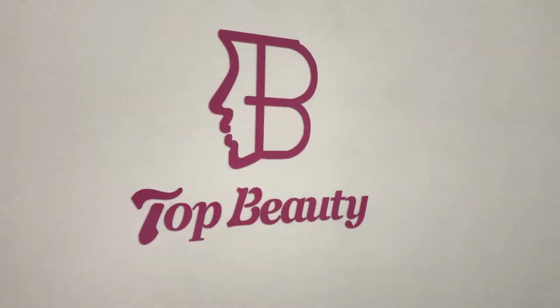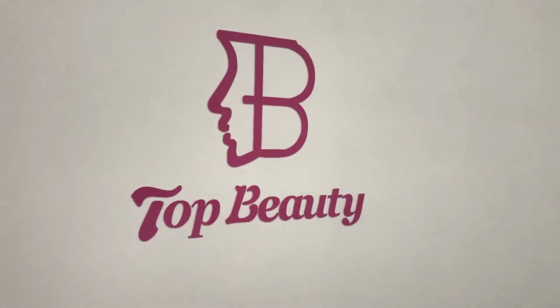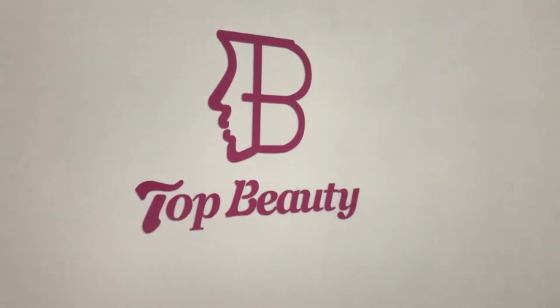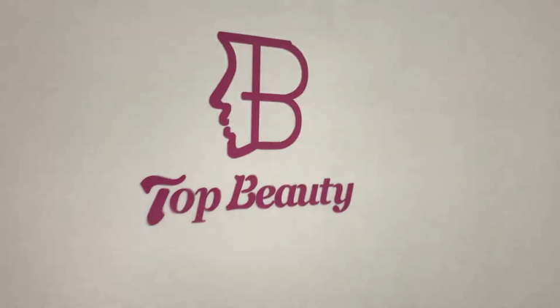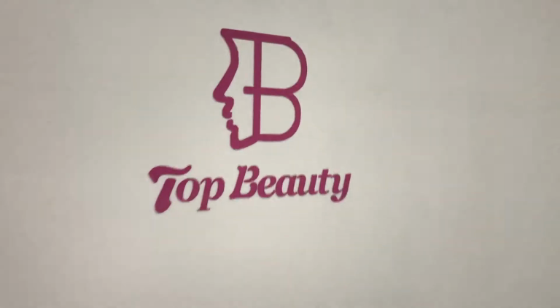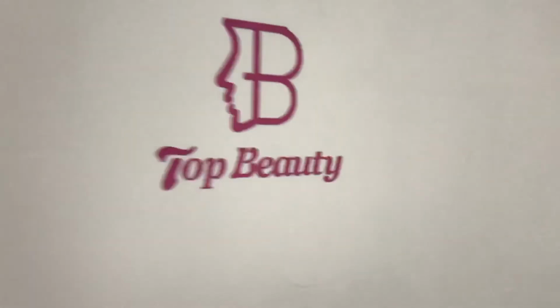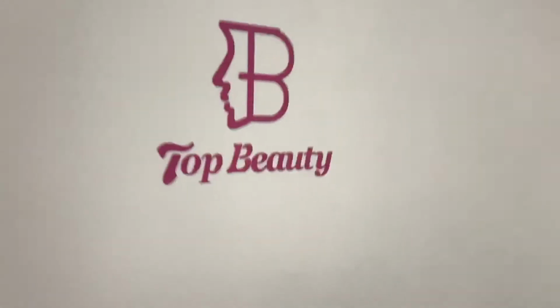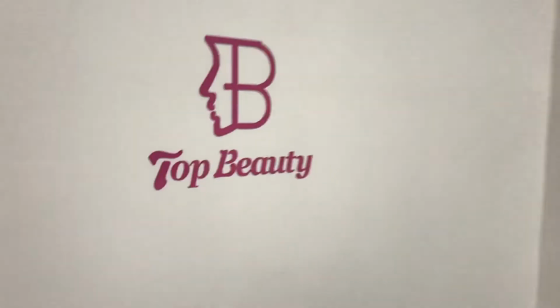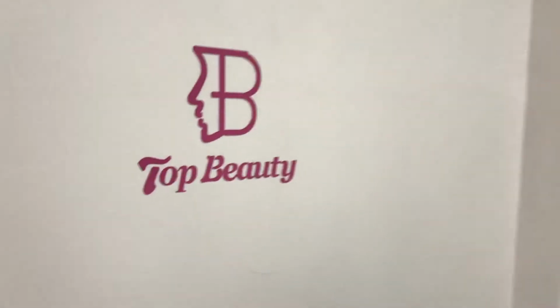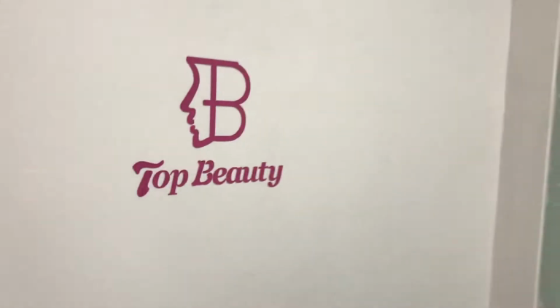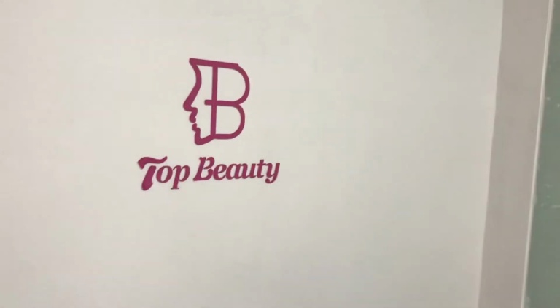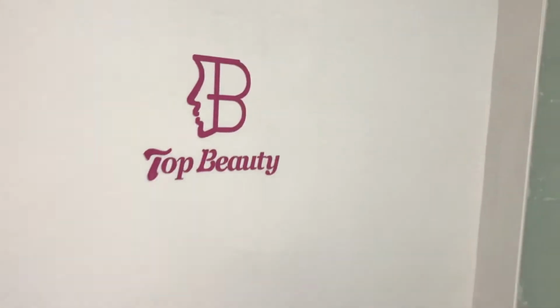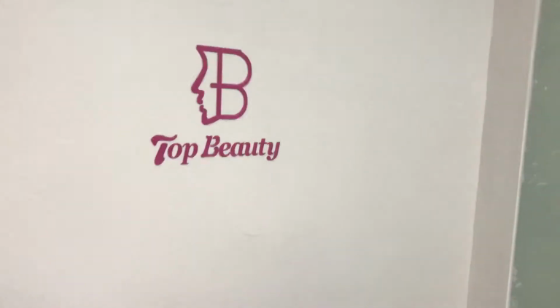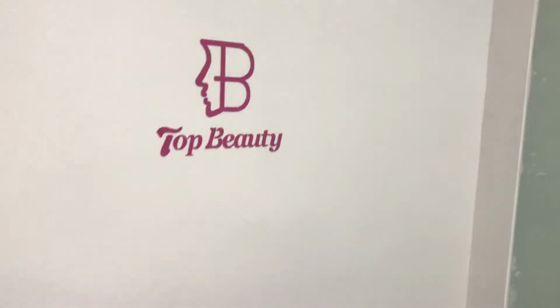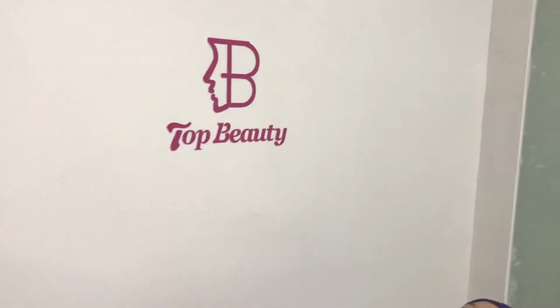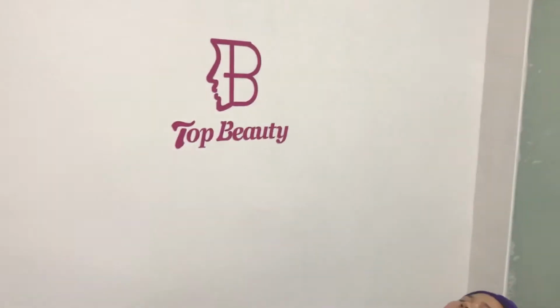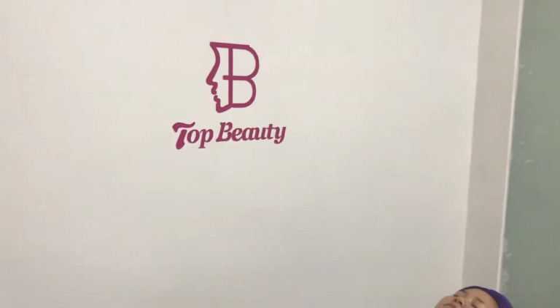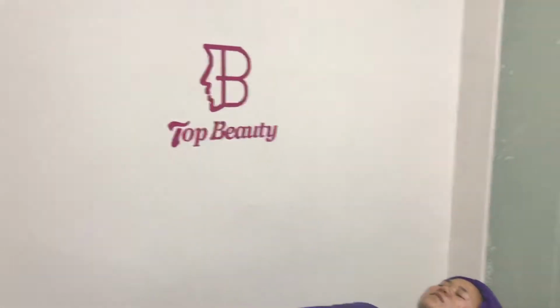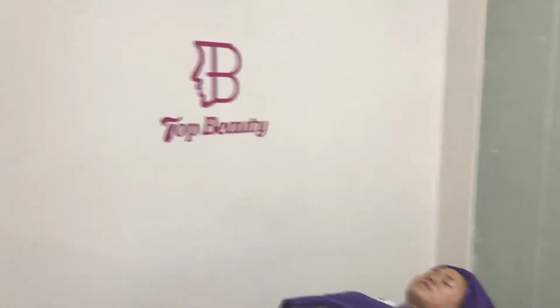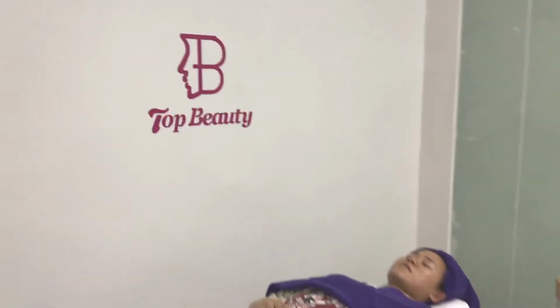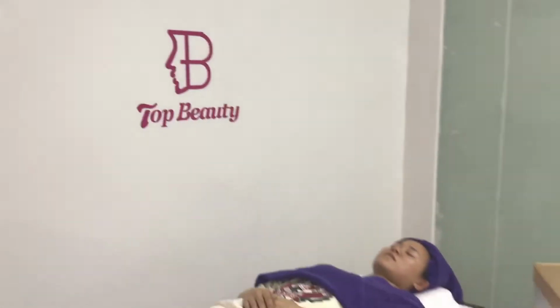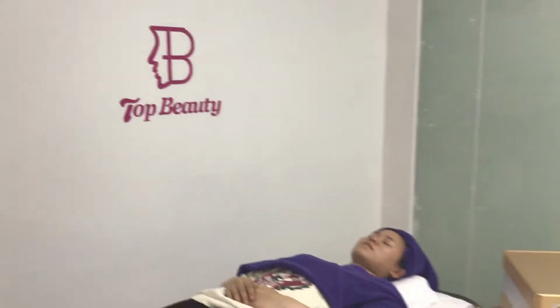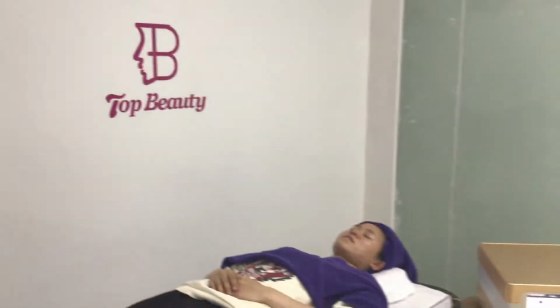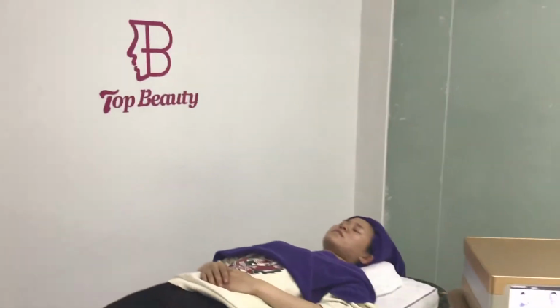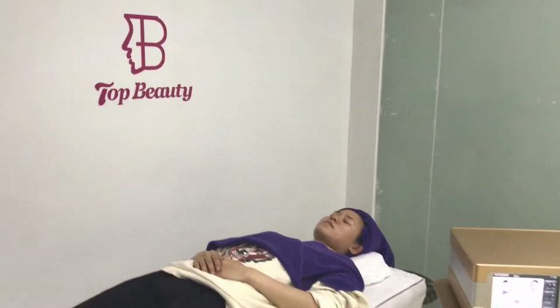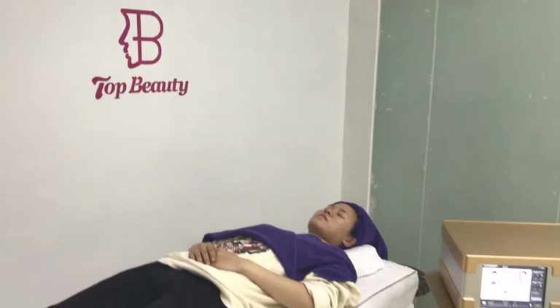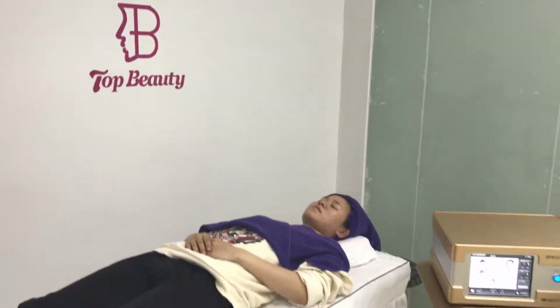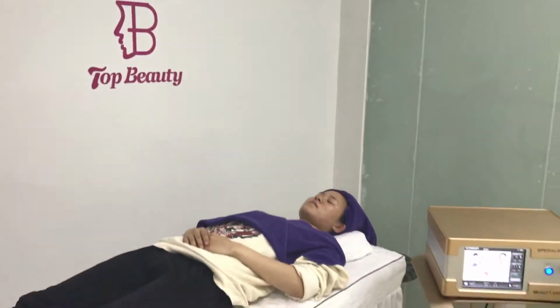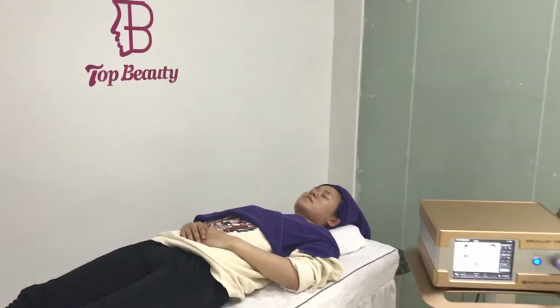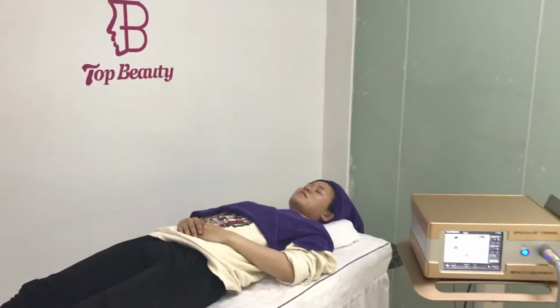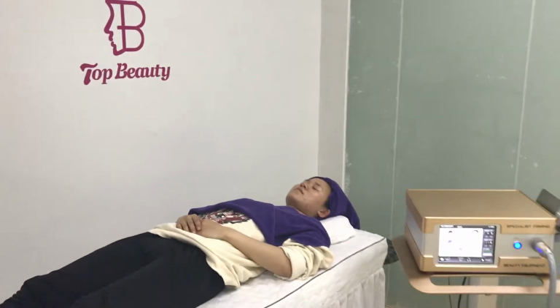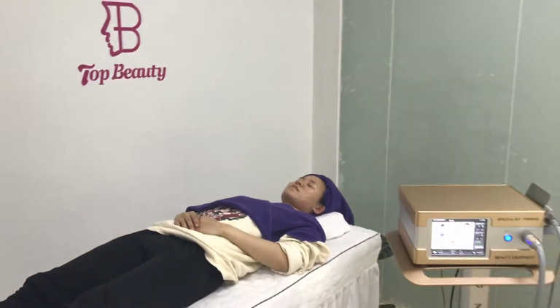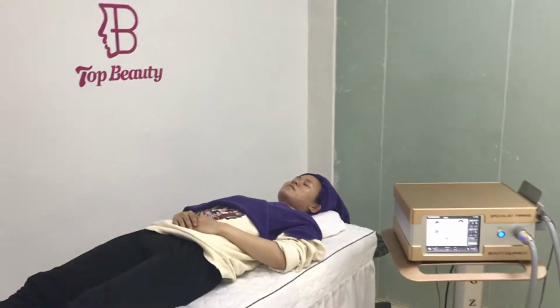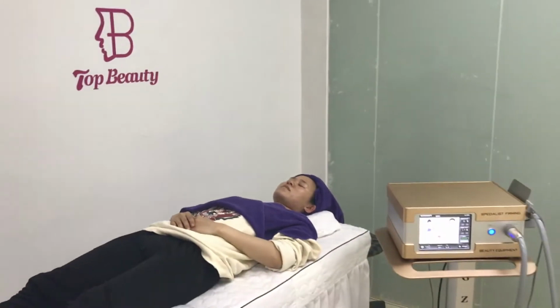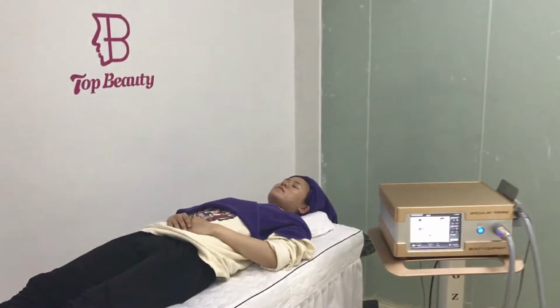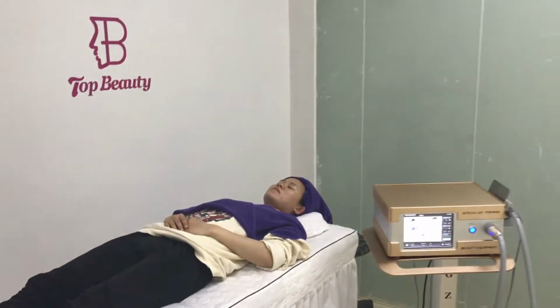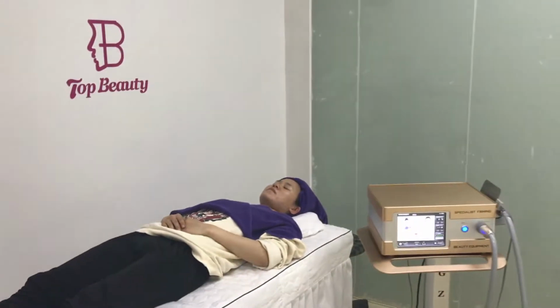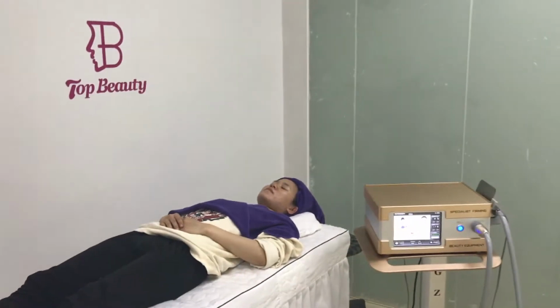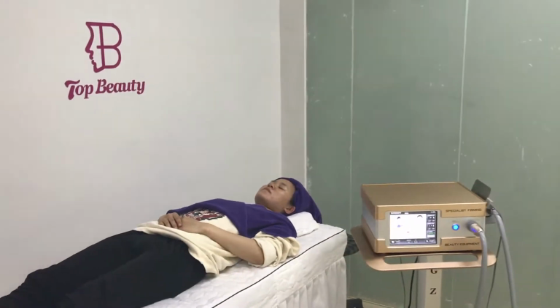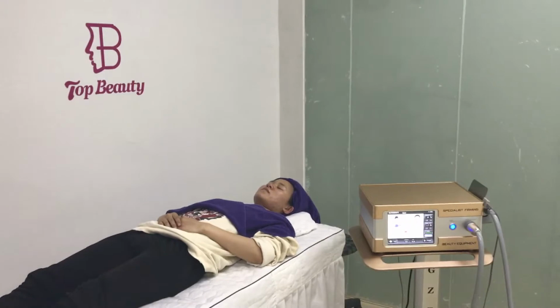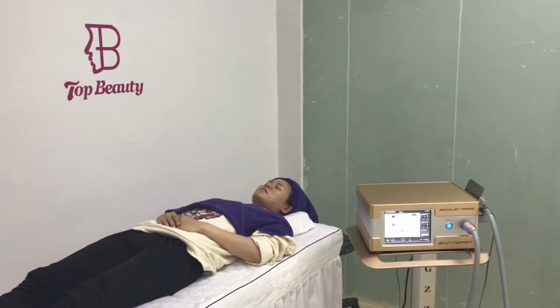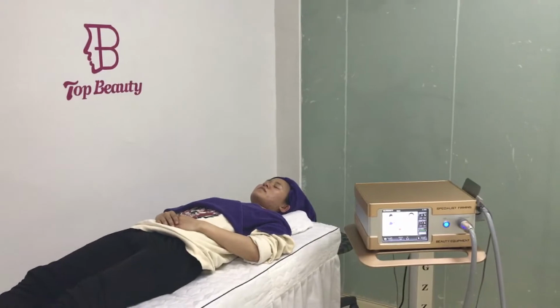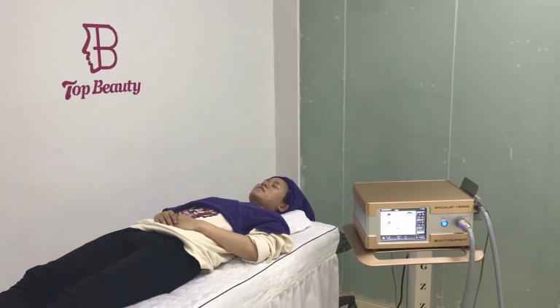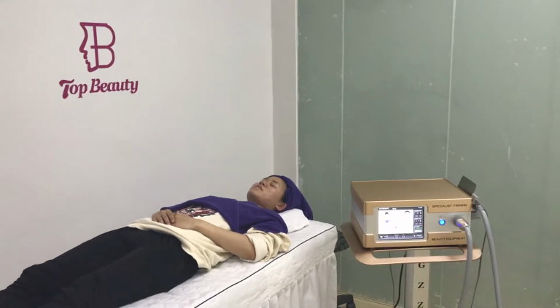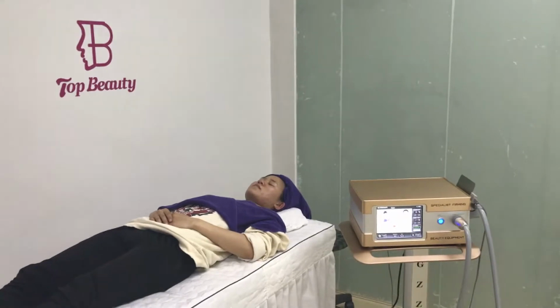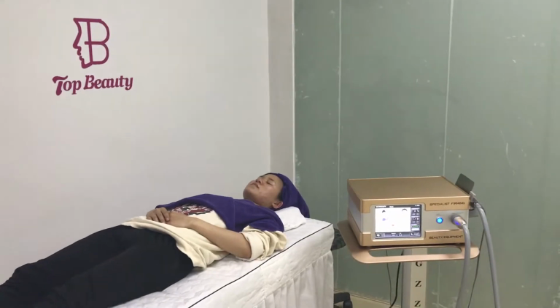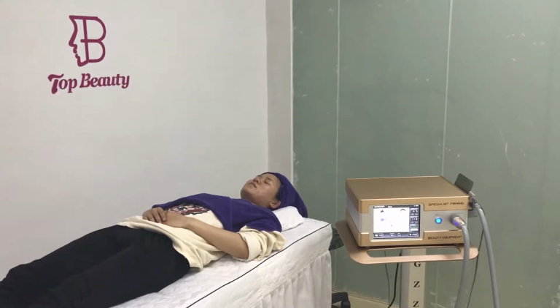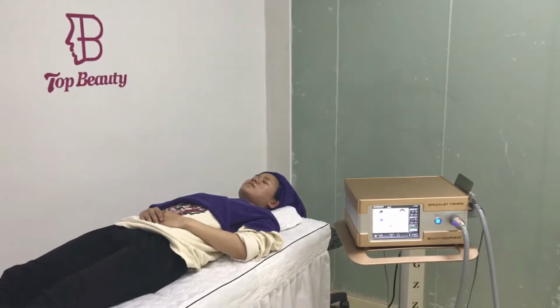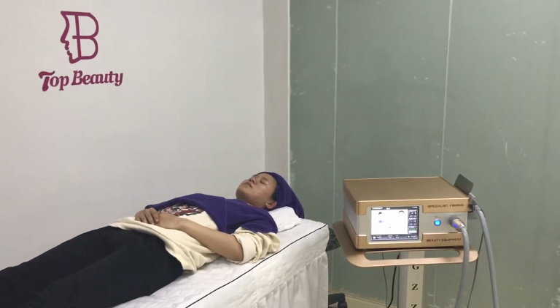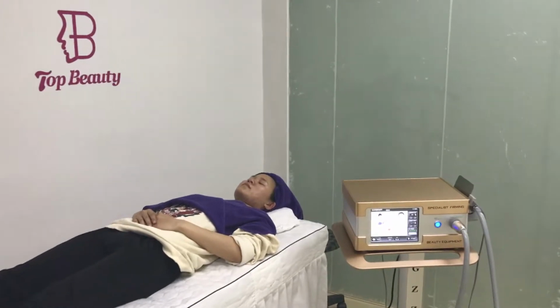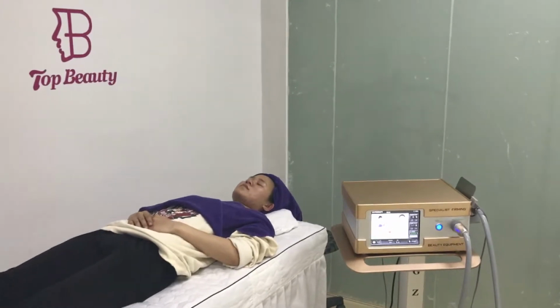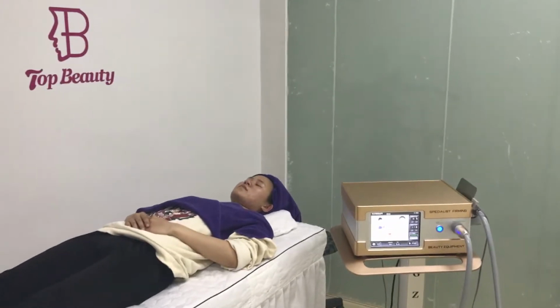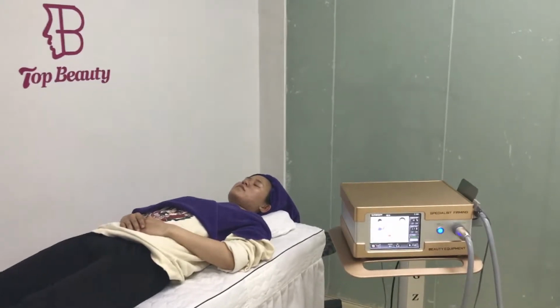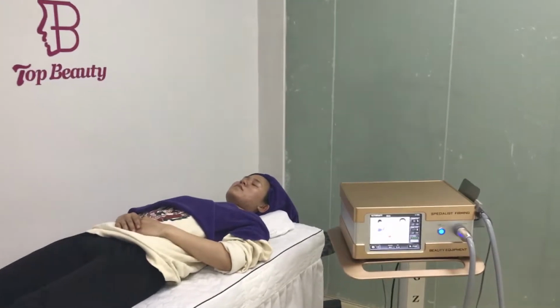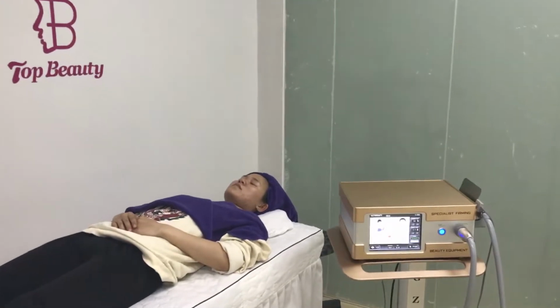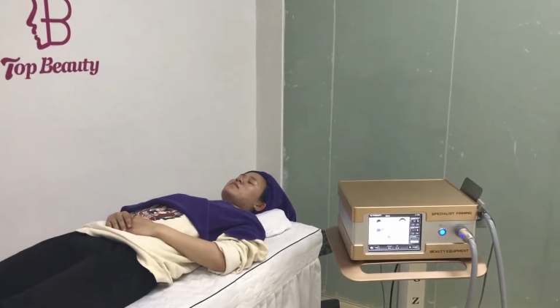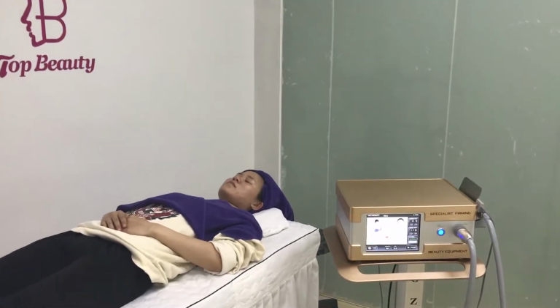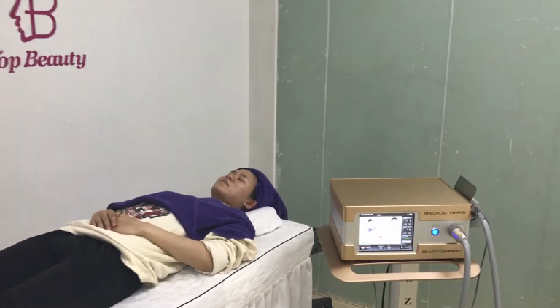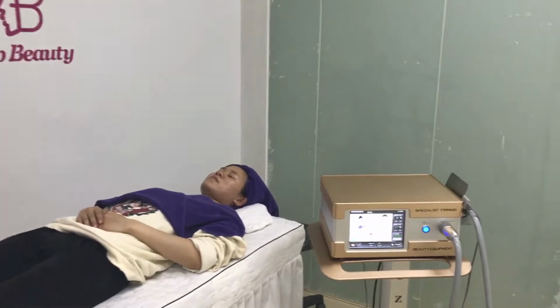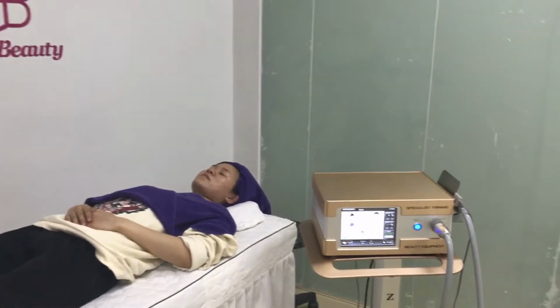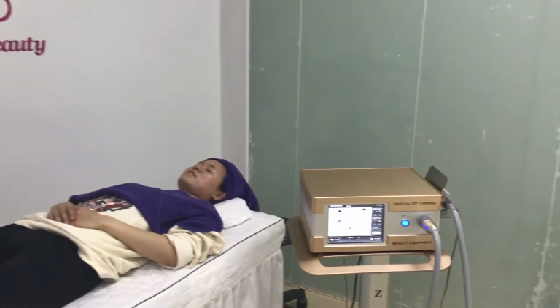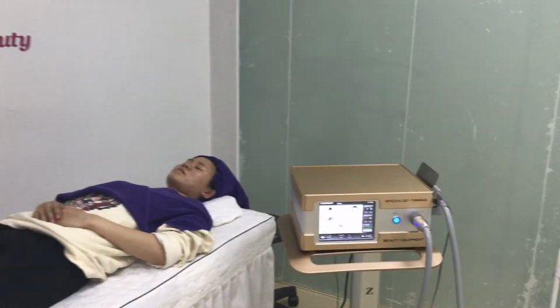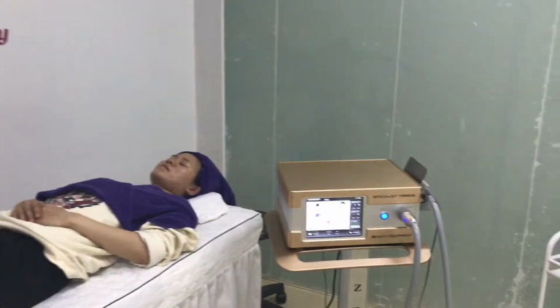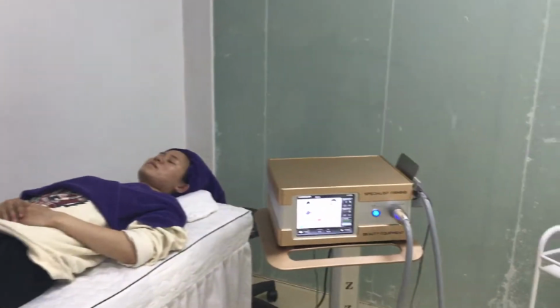Hello, this is Ice from TNP Beauty Company. Now I am going to introduce the new arrival FaceLift Monopolar Cooling RF Machine.